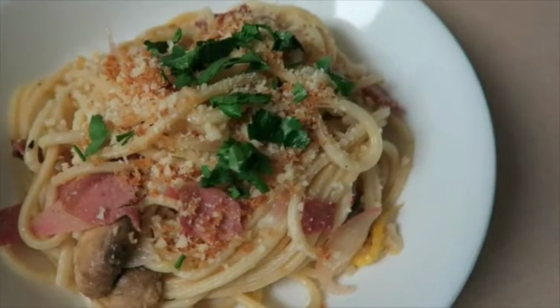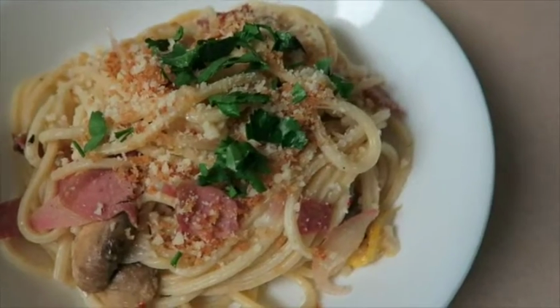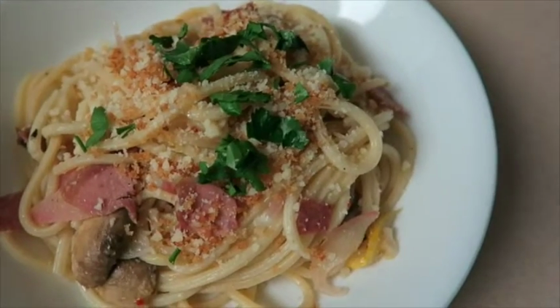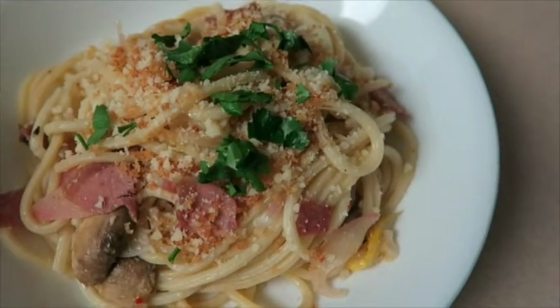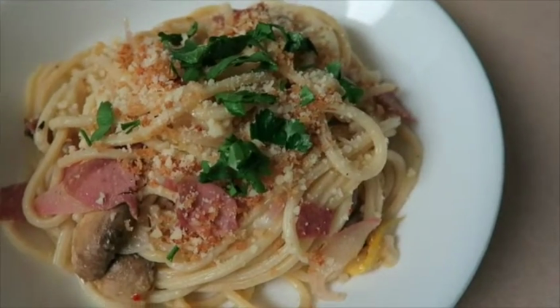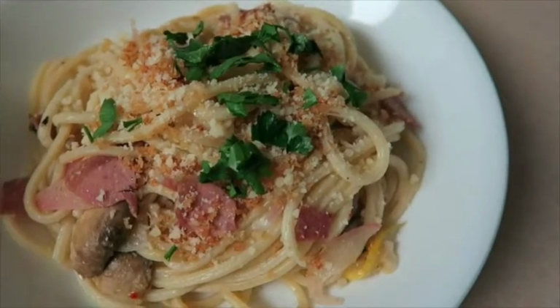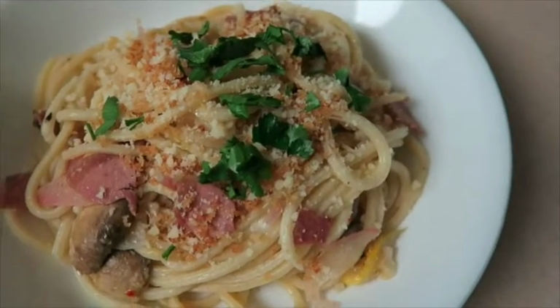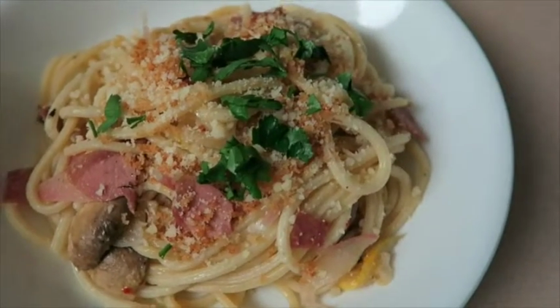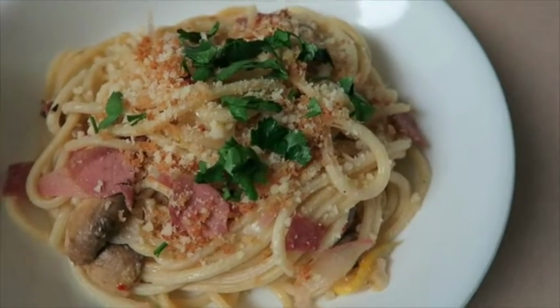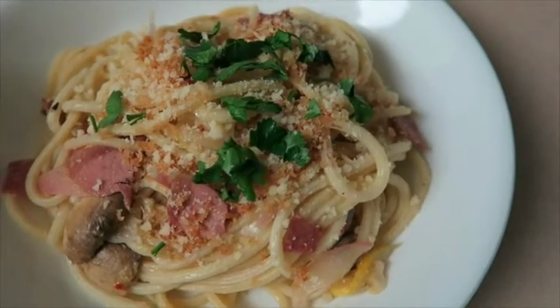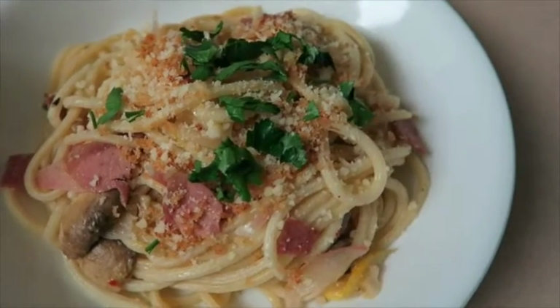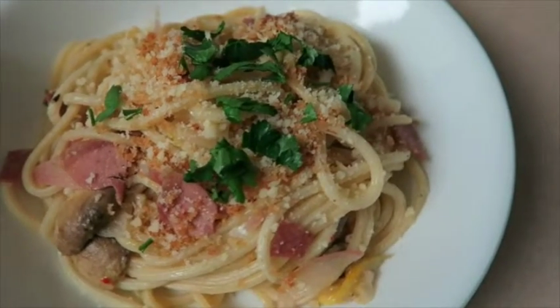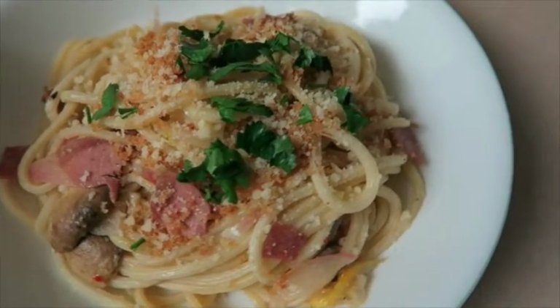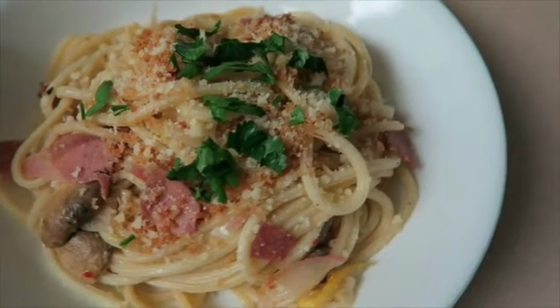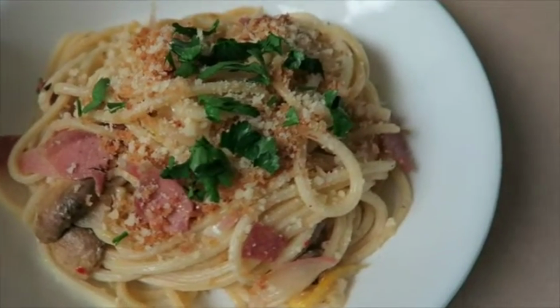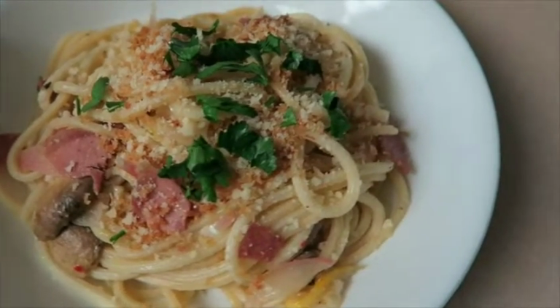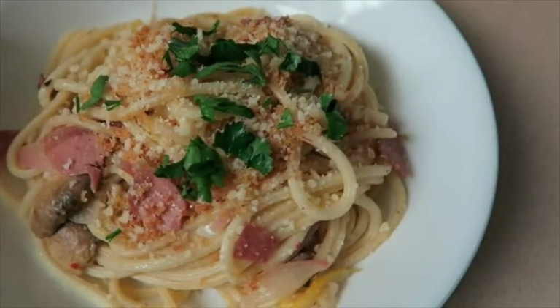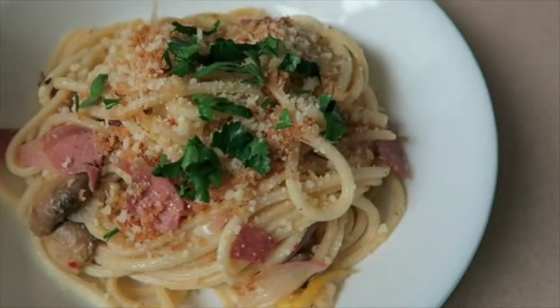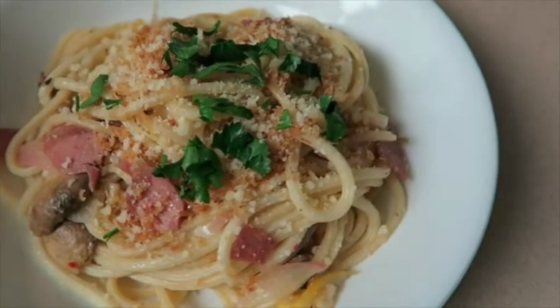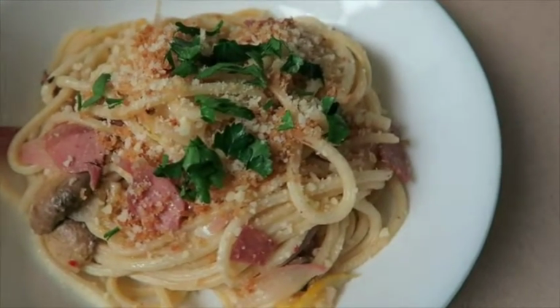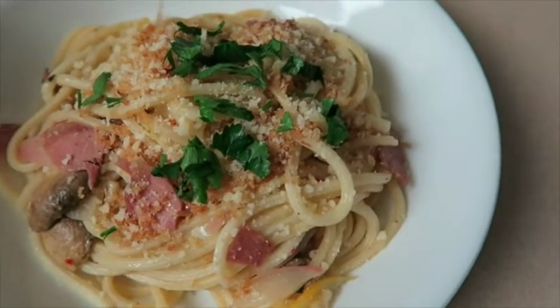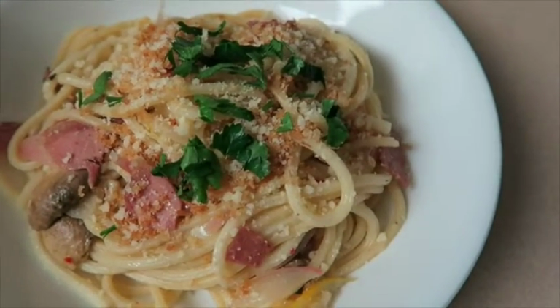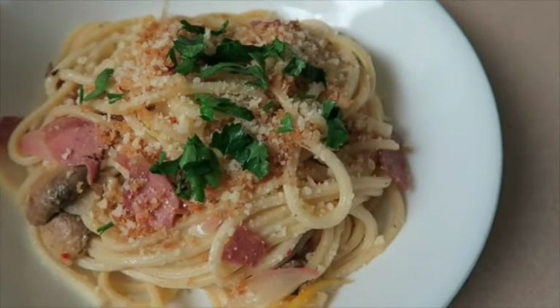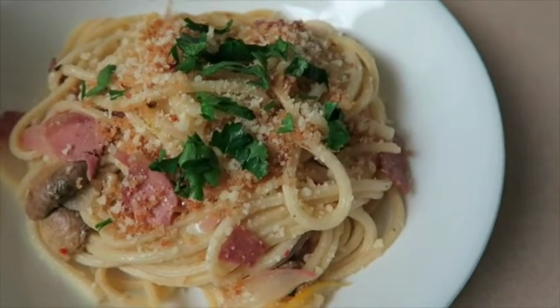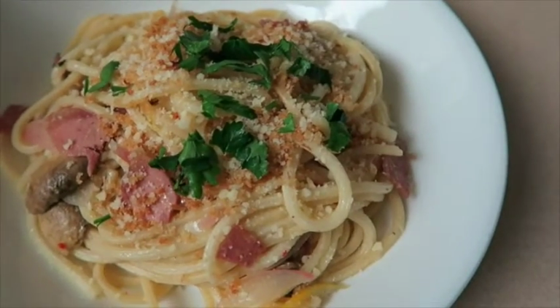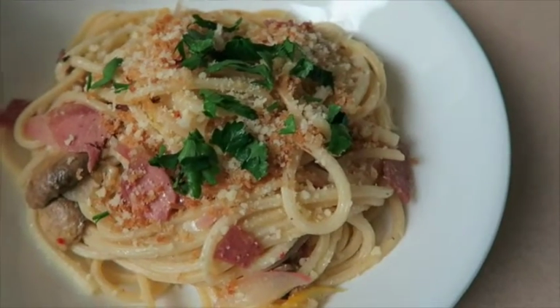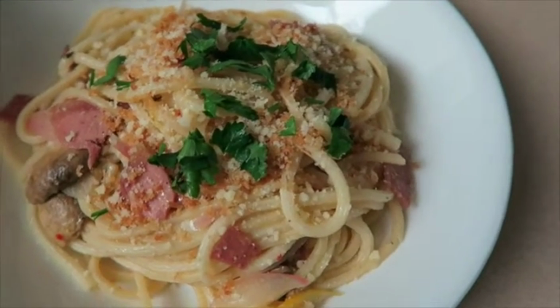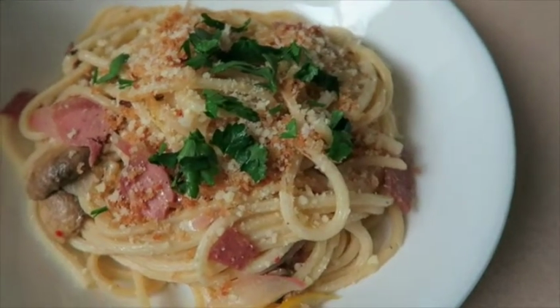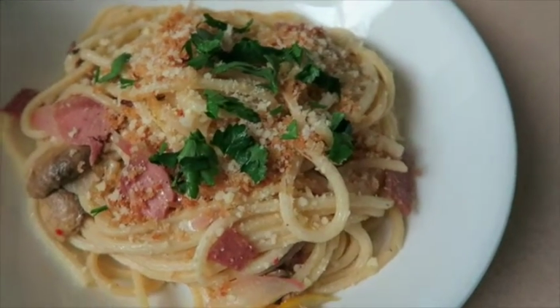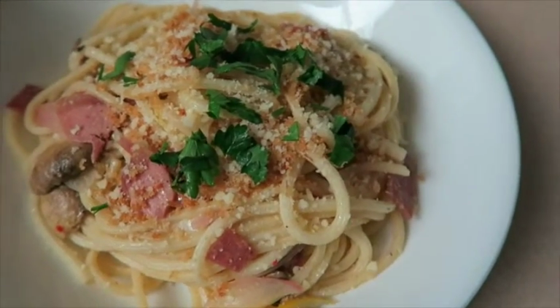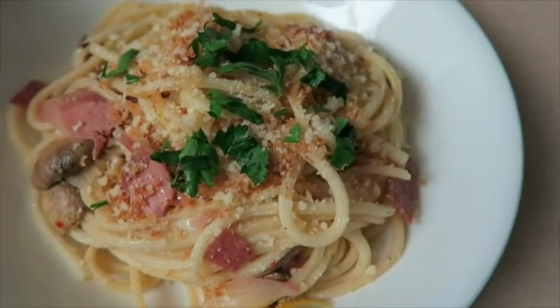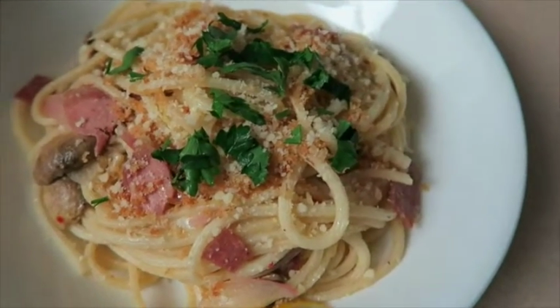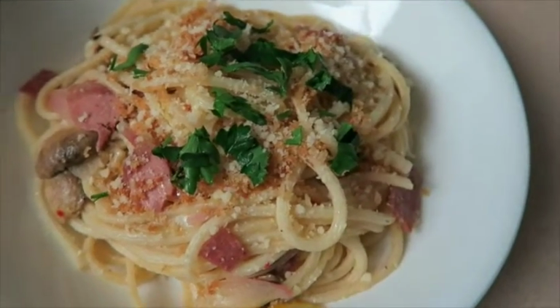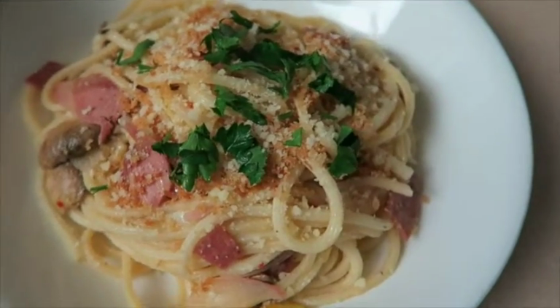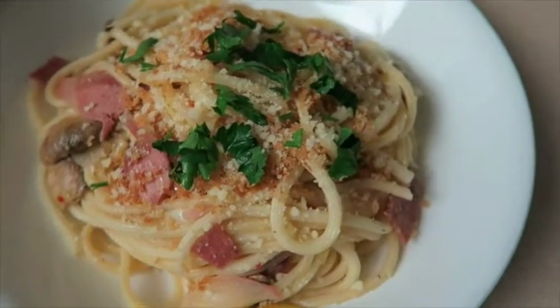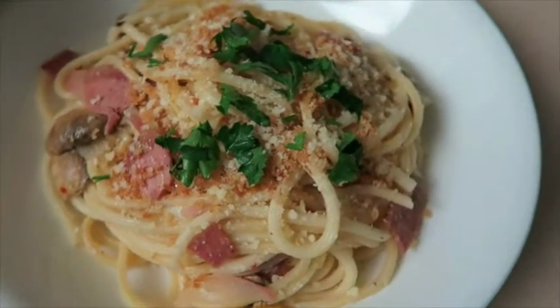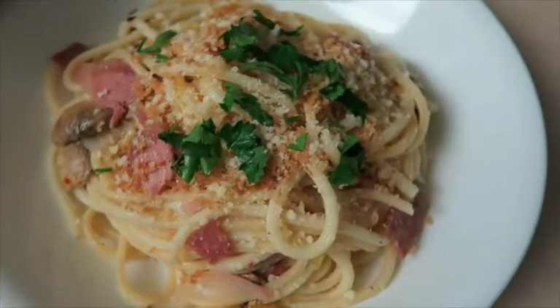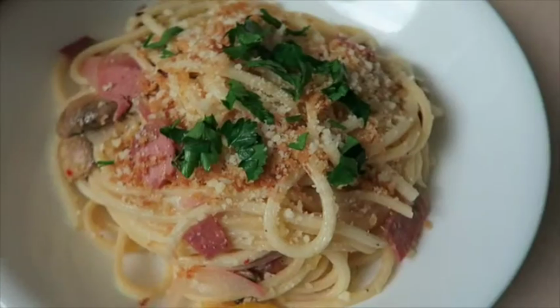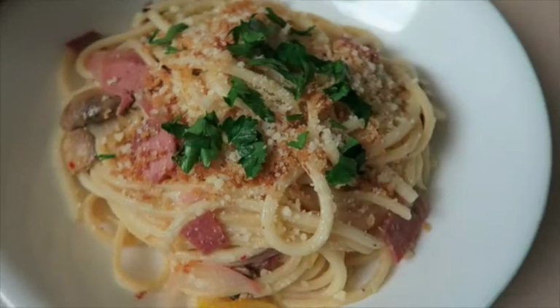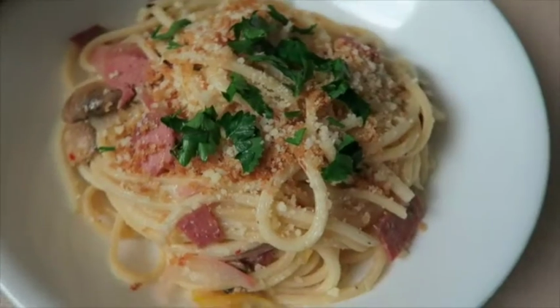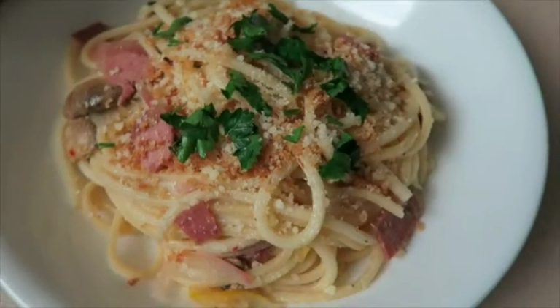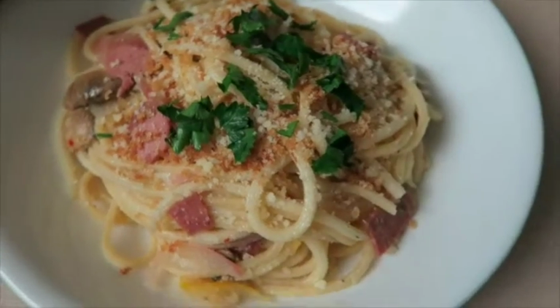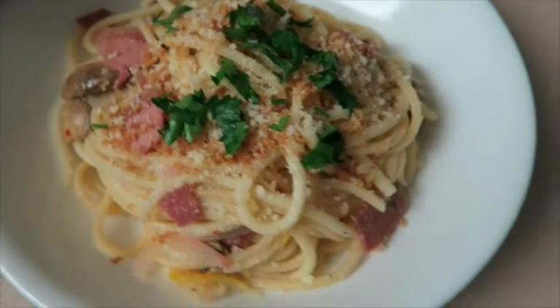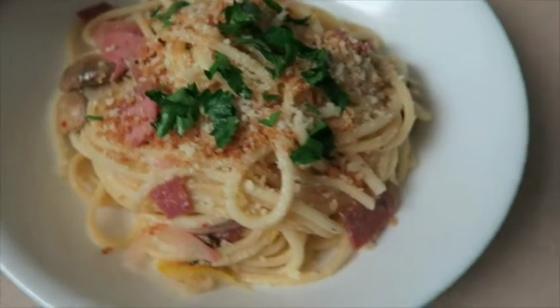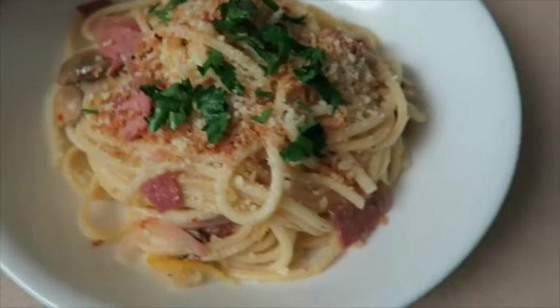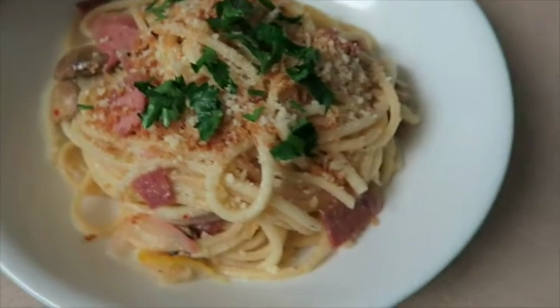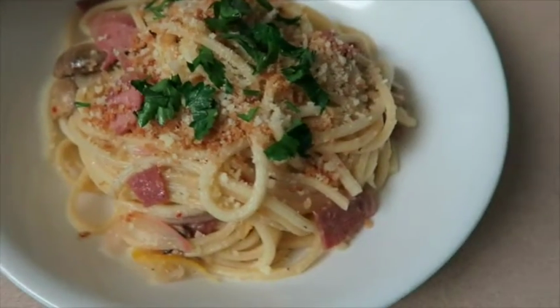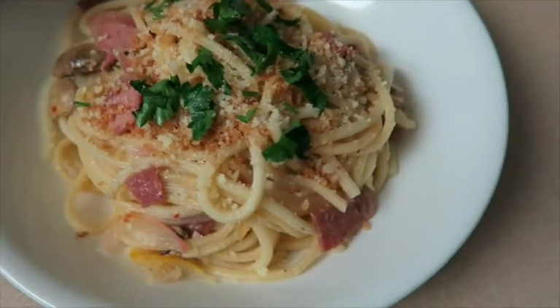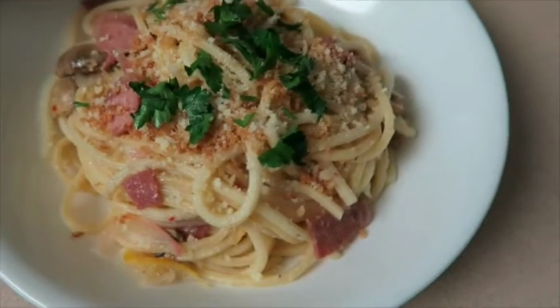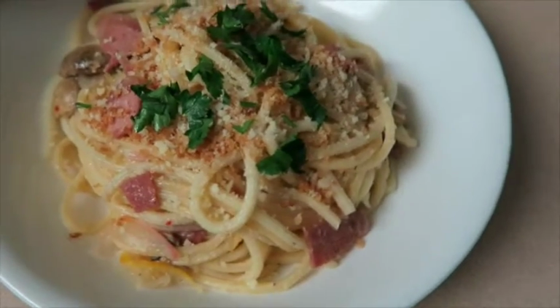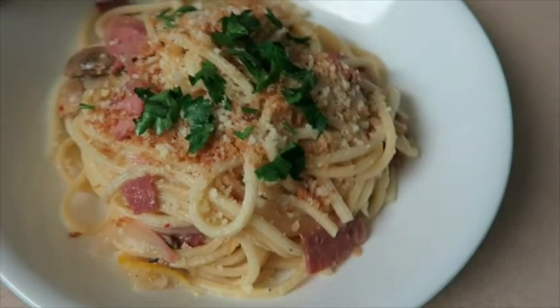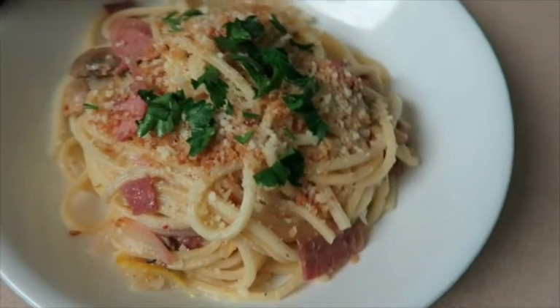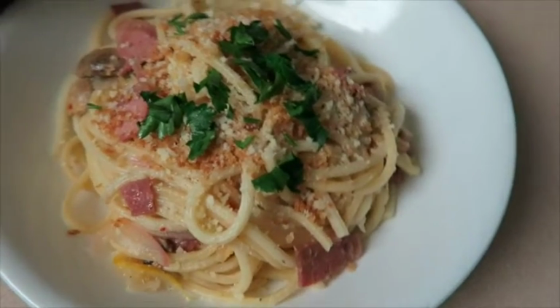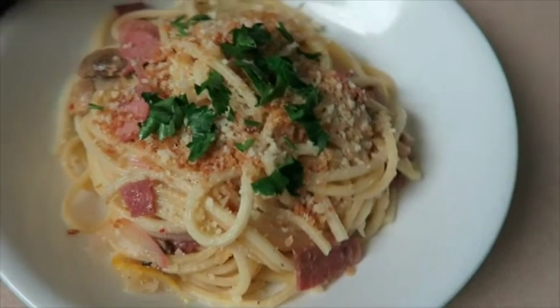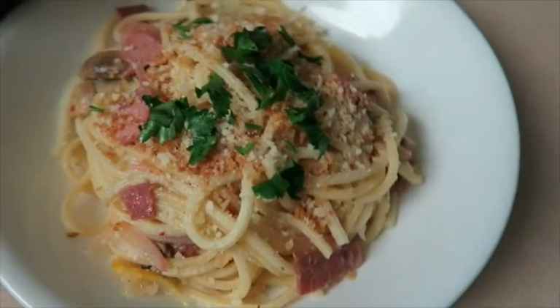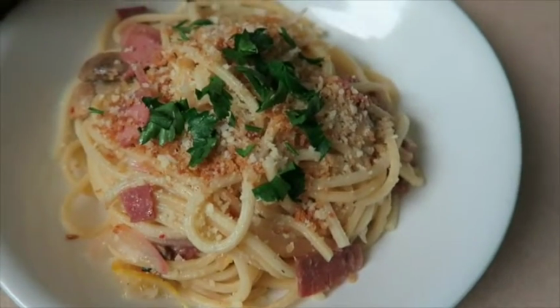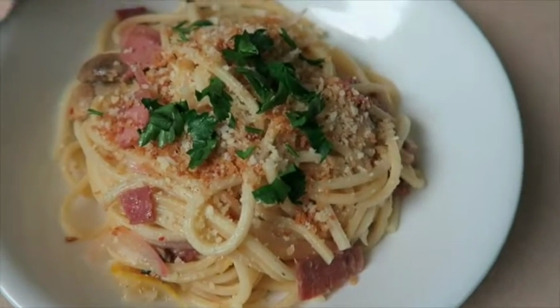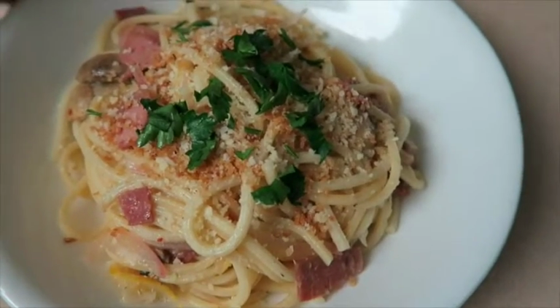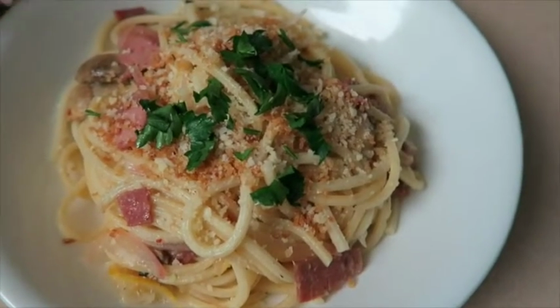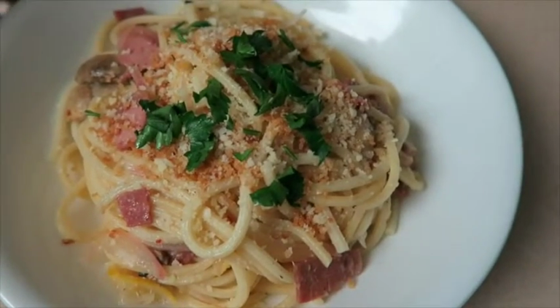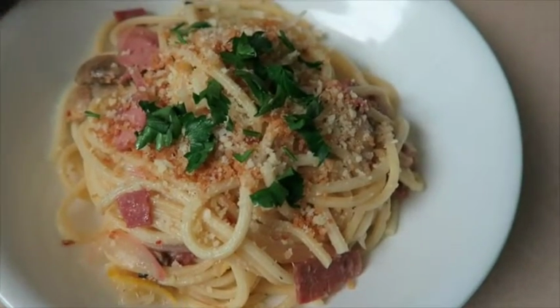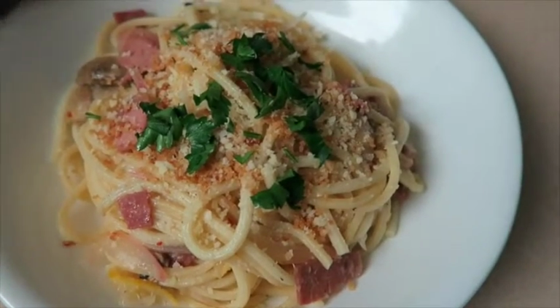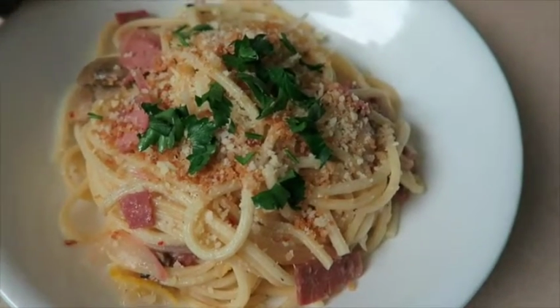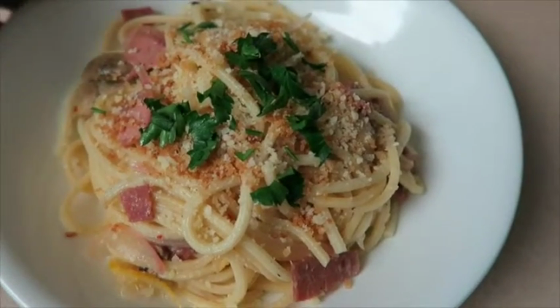Hi guys, today I'll be showing you how to make my version of lemon spaghetti. This is a Blue Apron meal, but I modified it to make it more filling and savory.